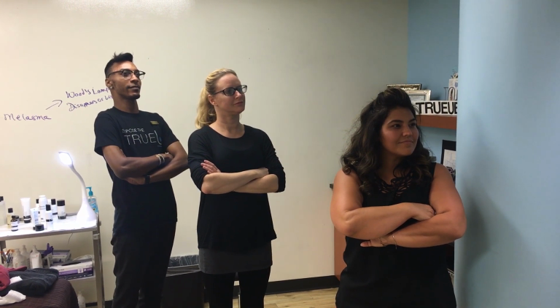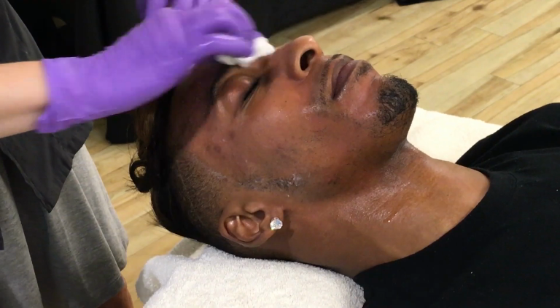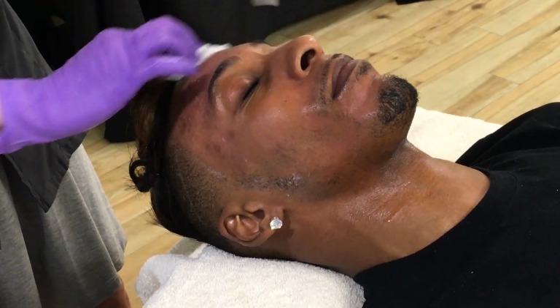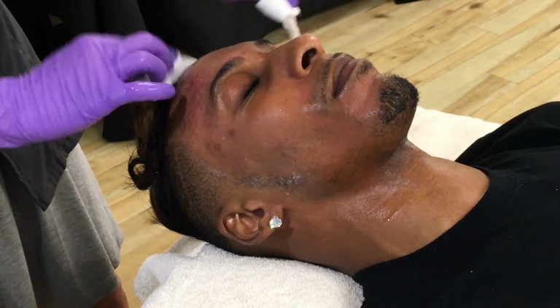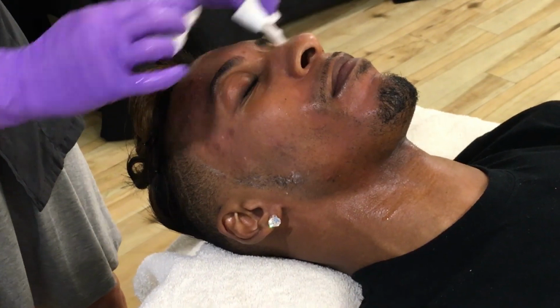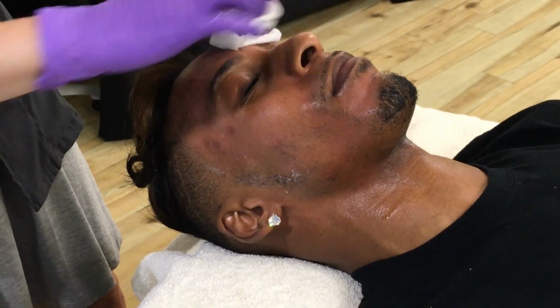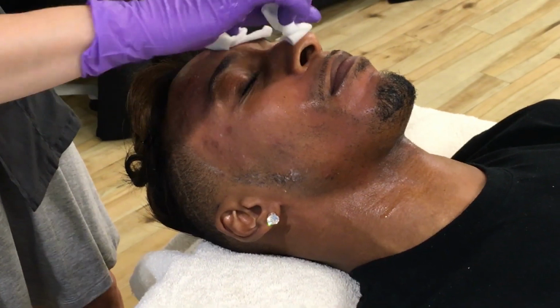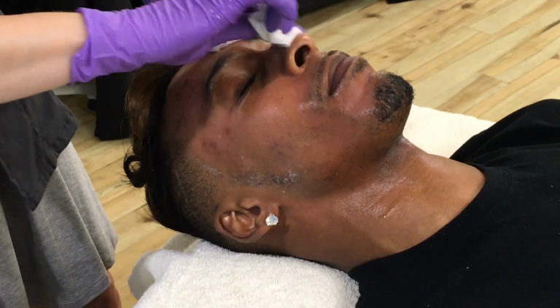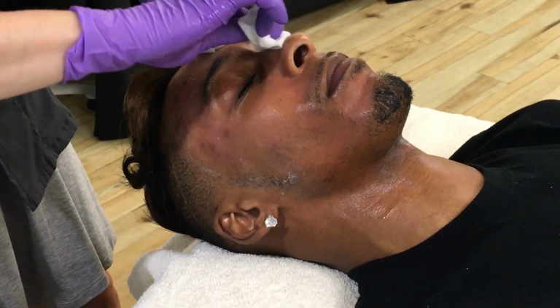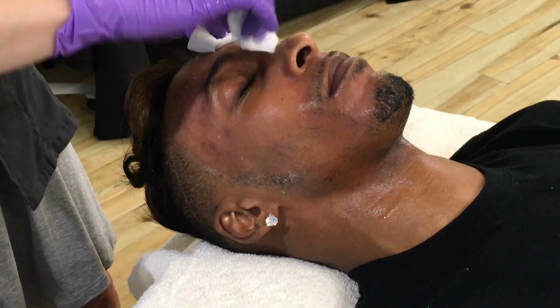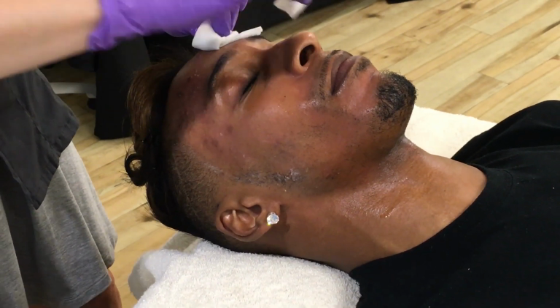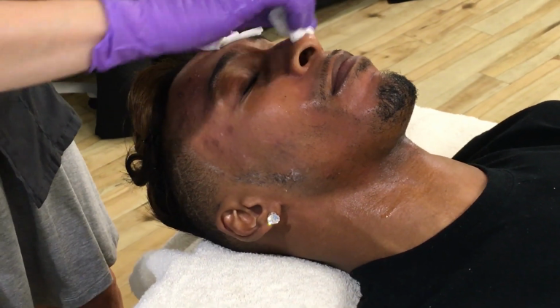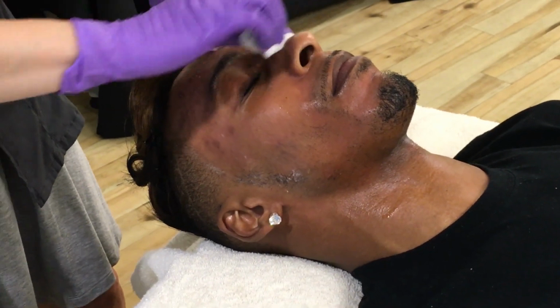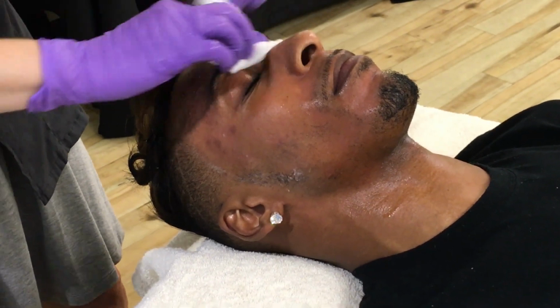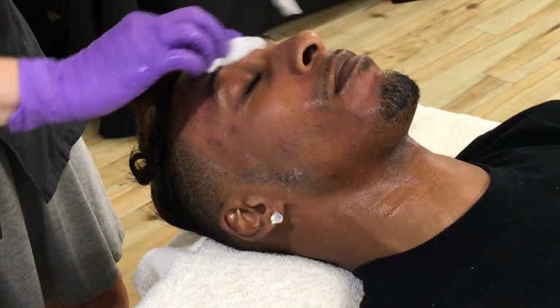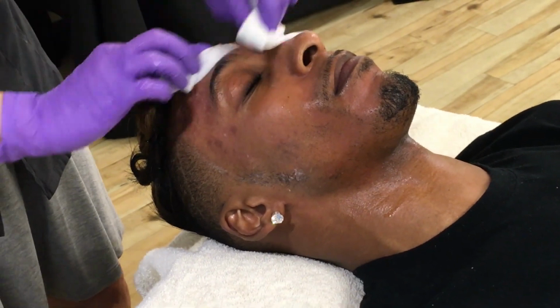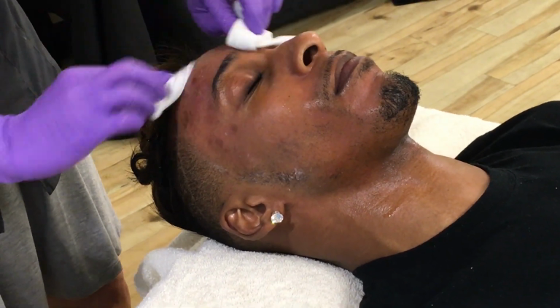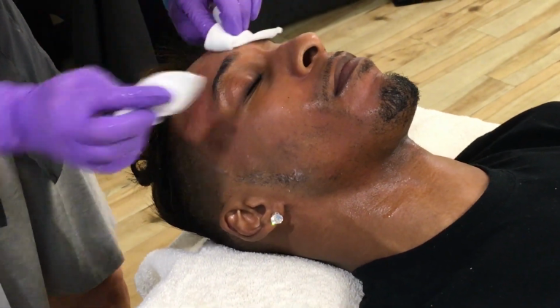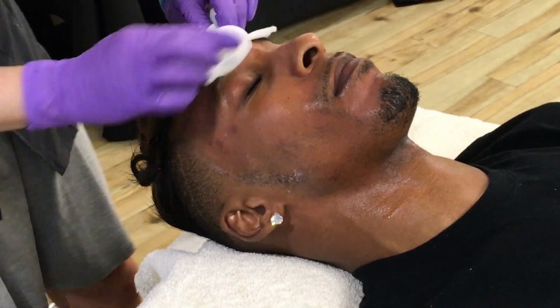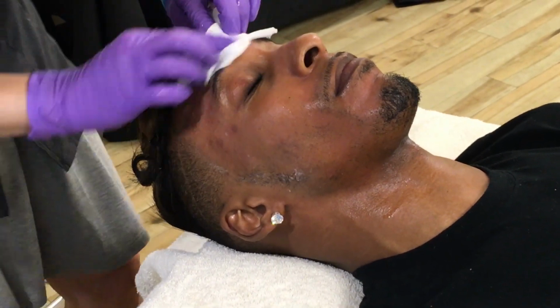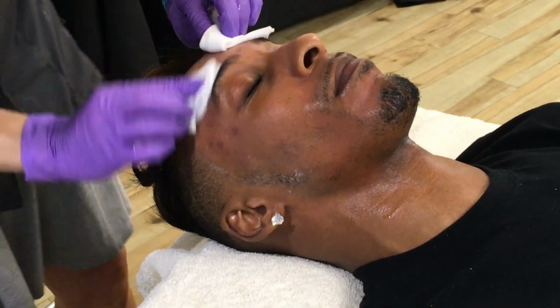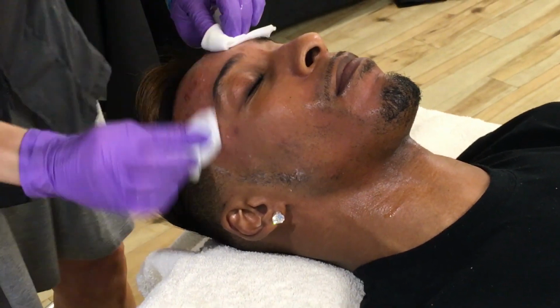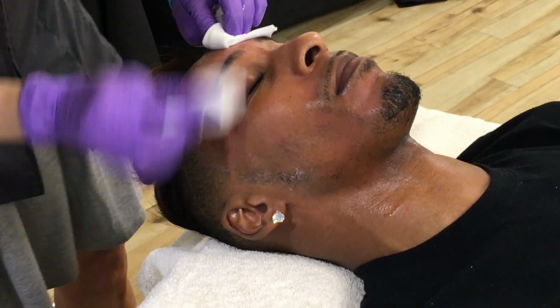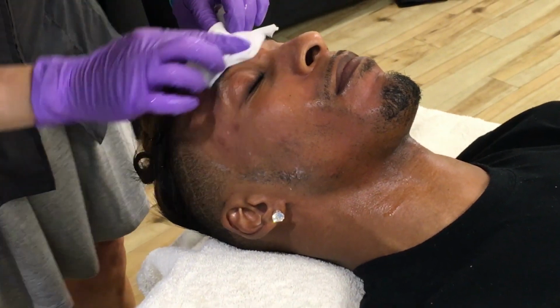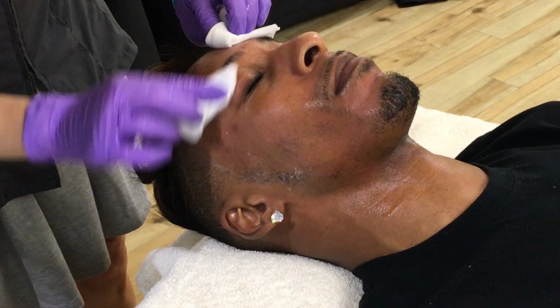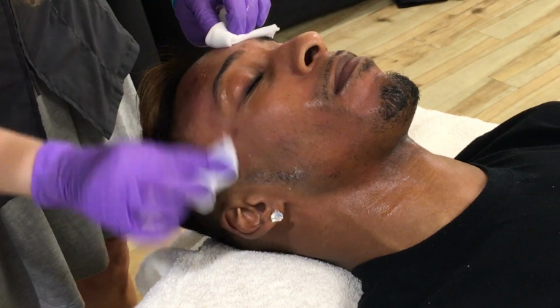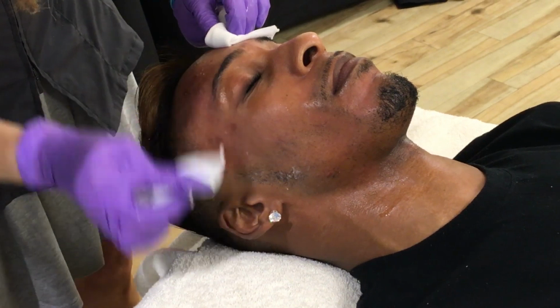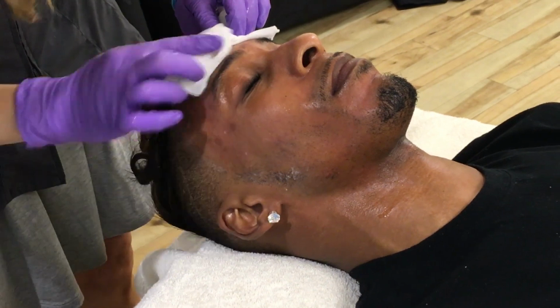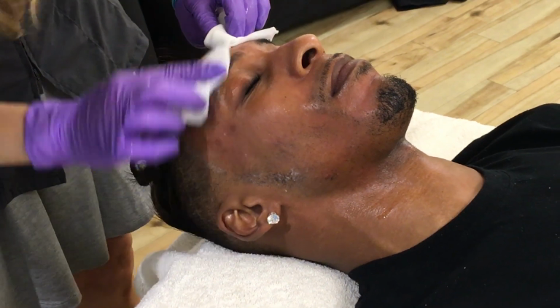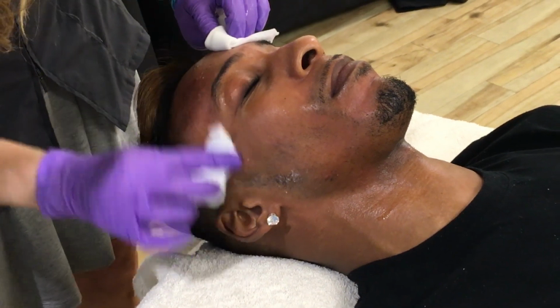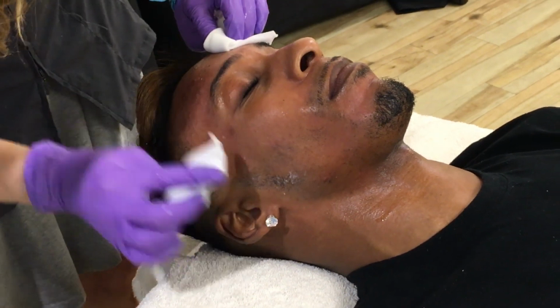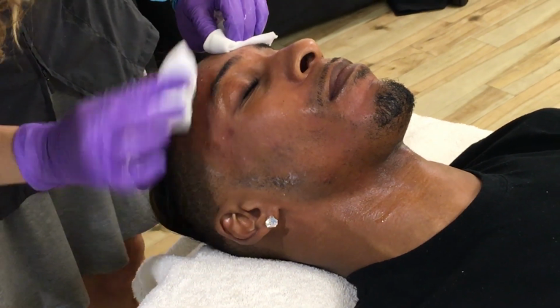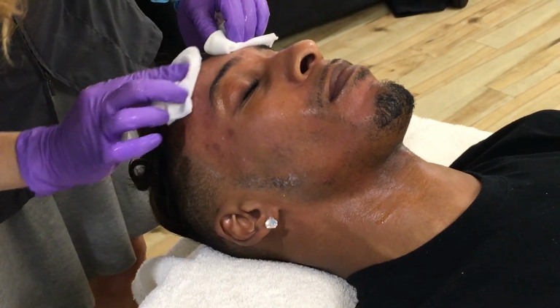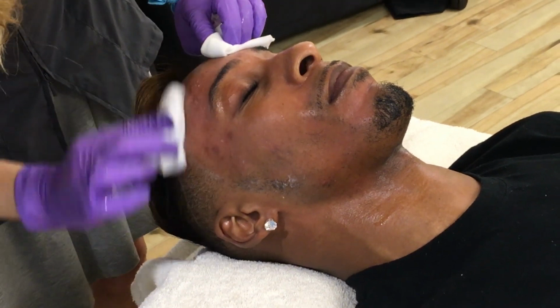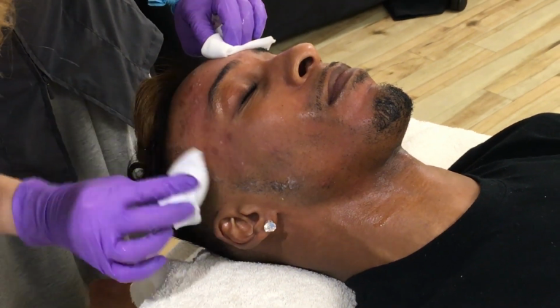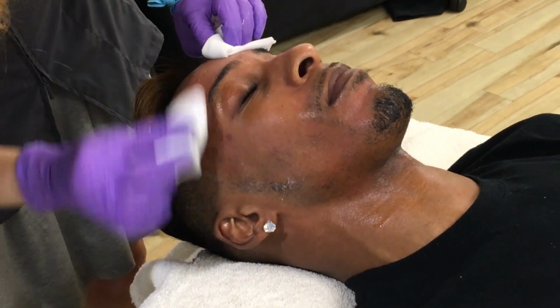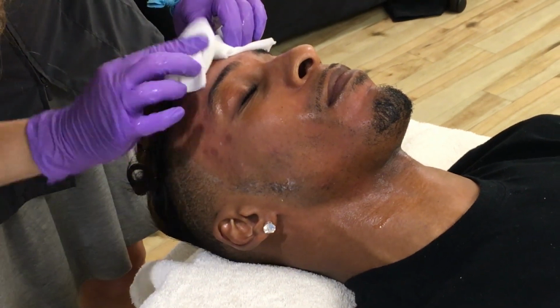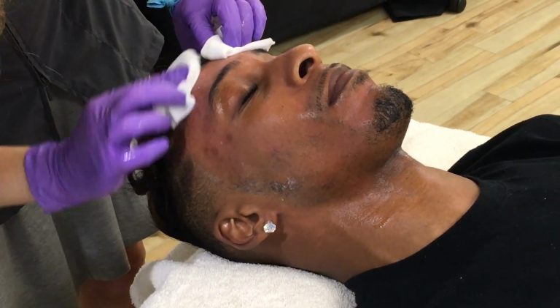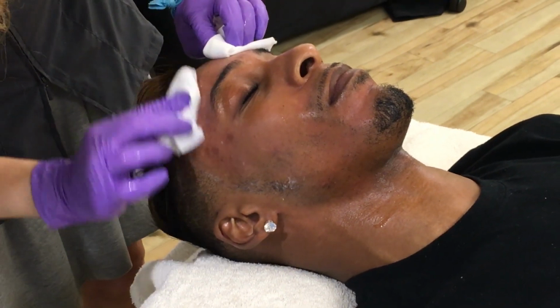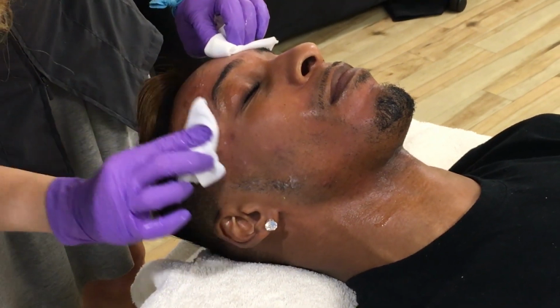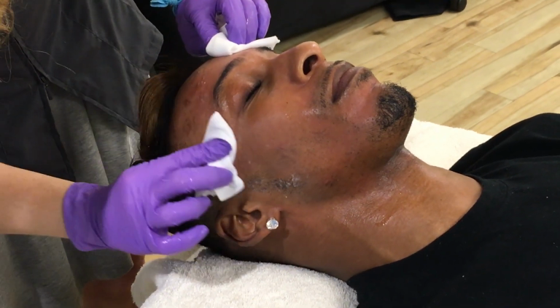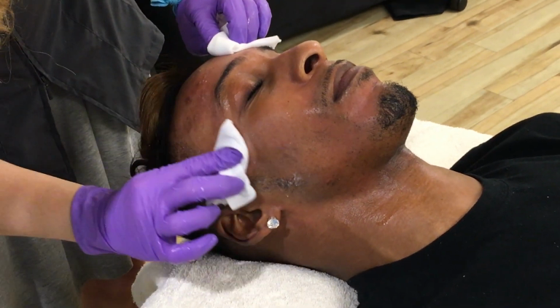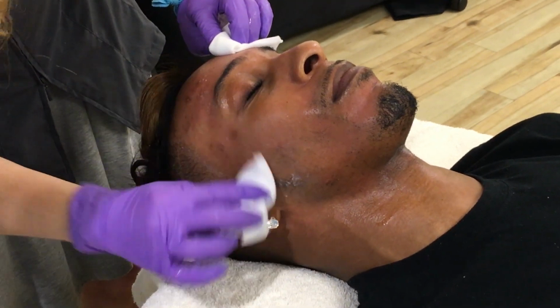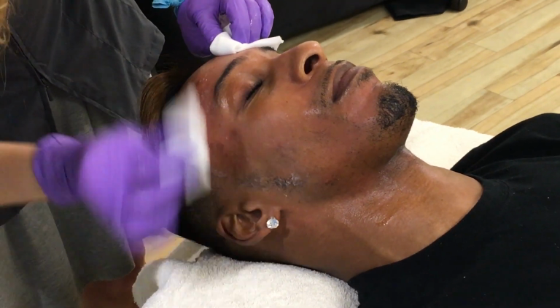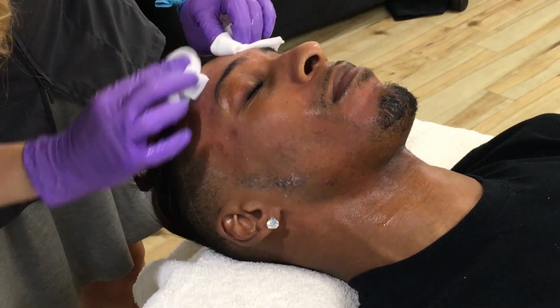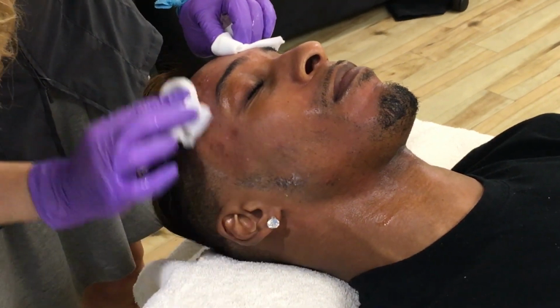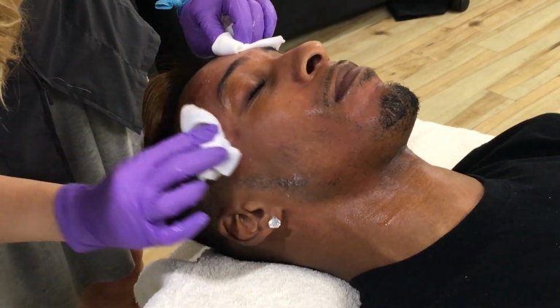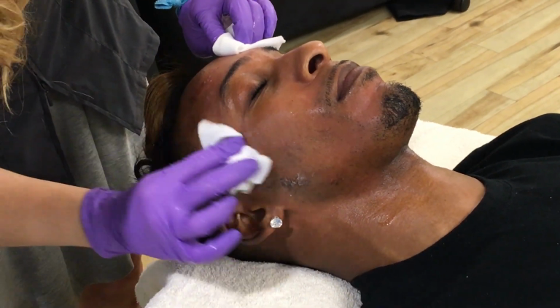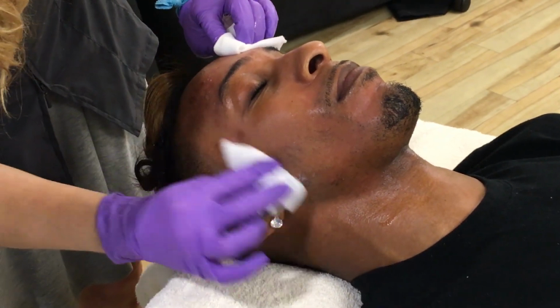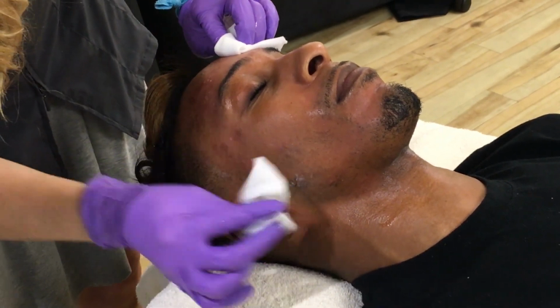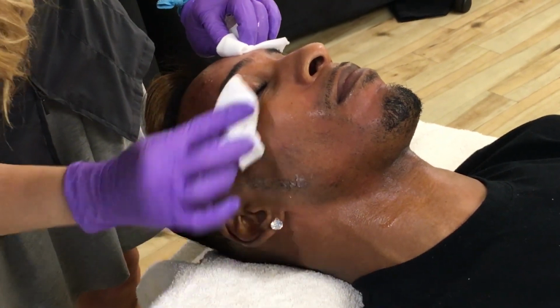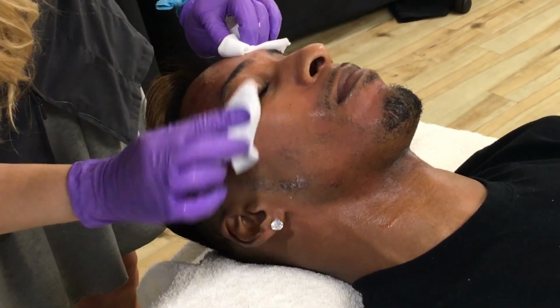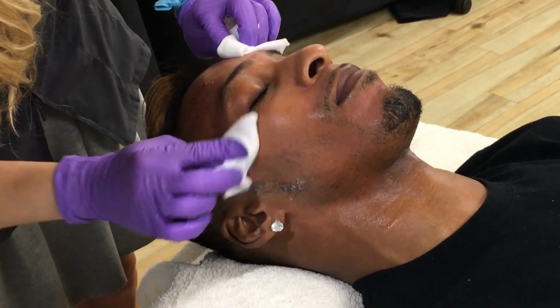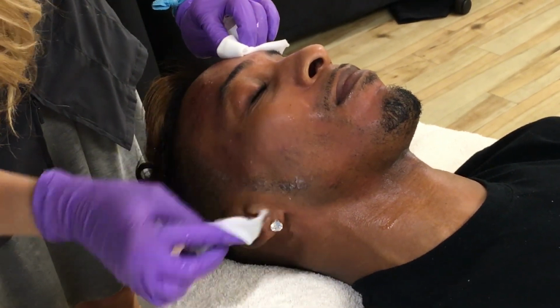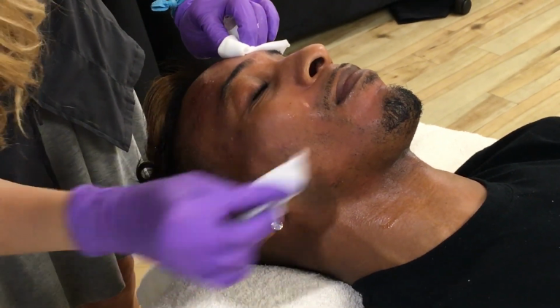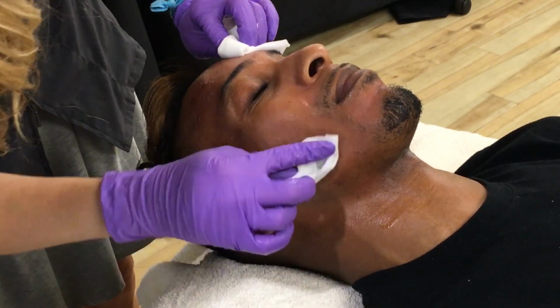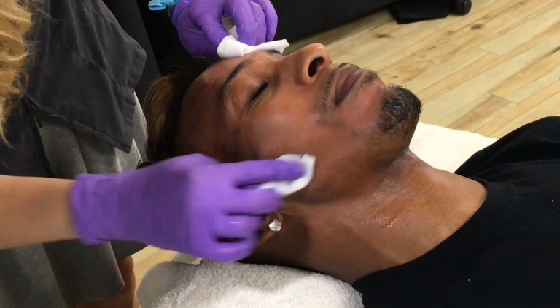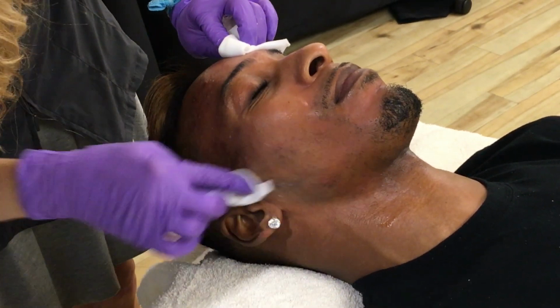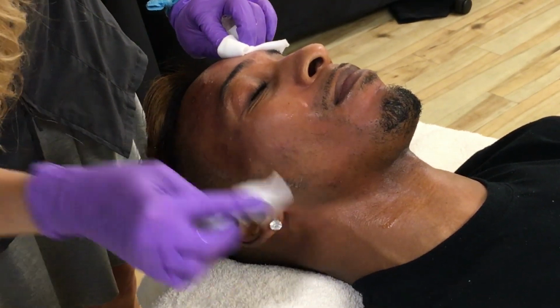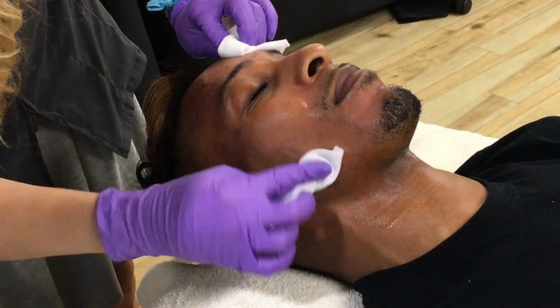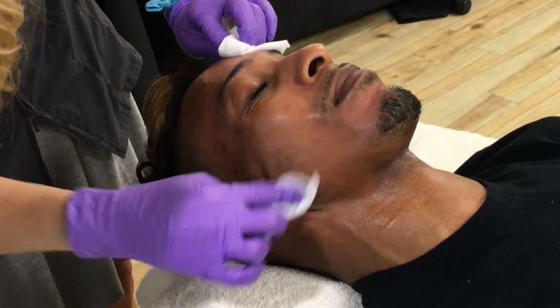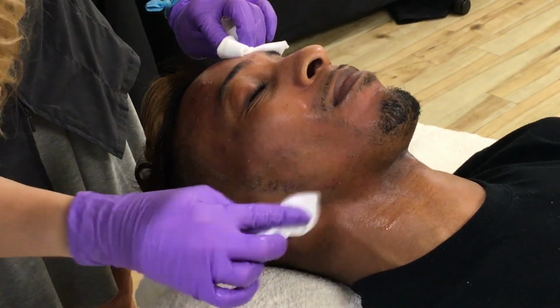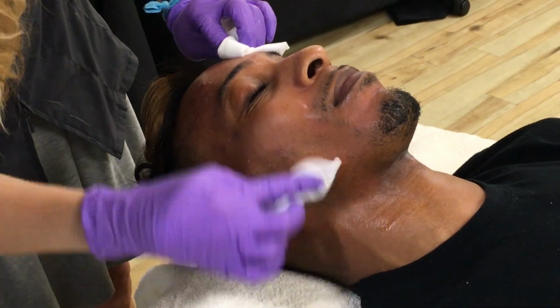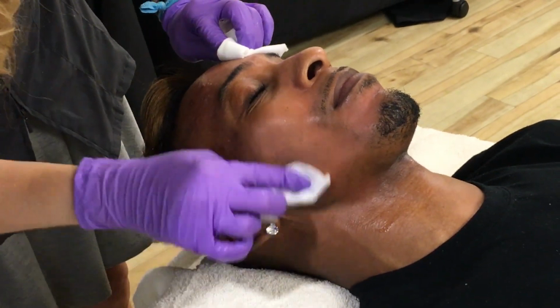When you're removing a peel you have to remove it quickly so that the client isn't feeling it in one spot and not in others. So we're removing all the peel from Jeremy's face.